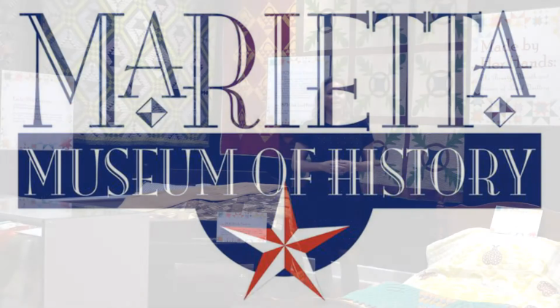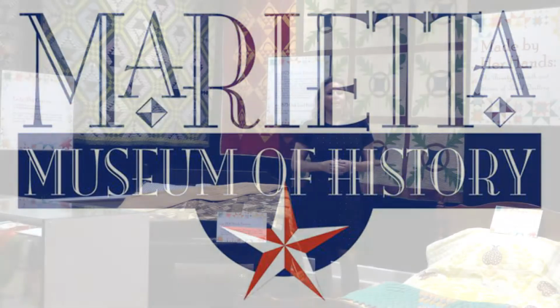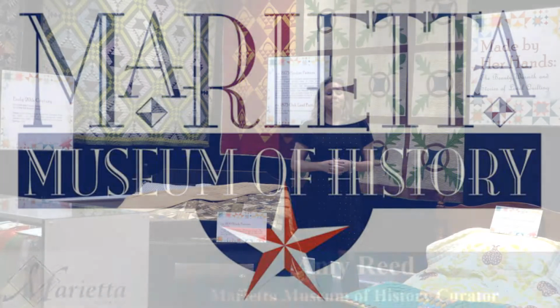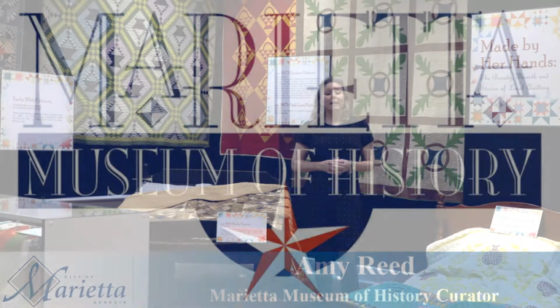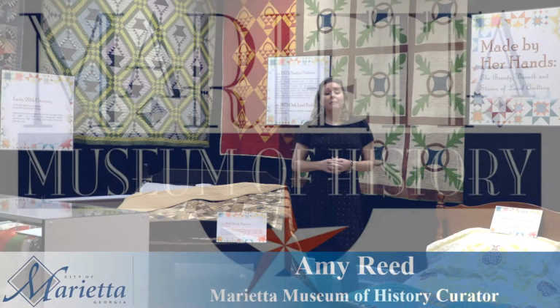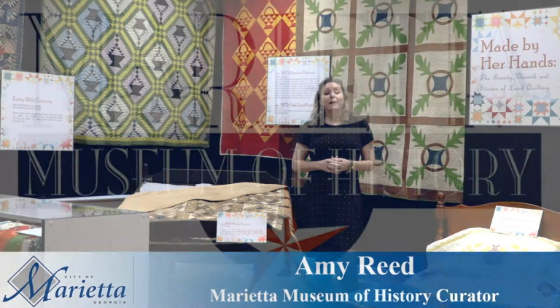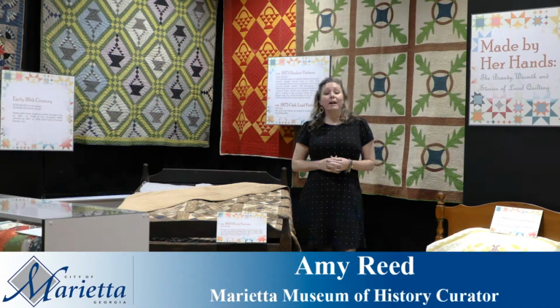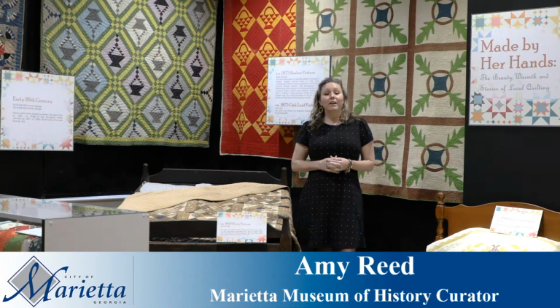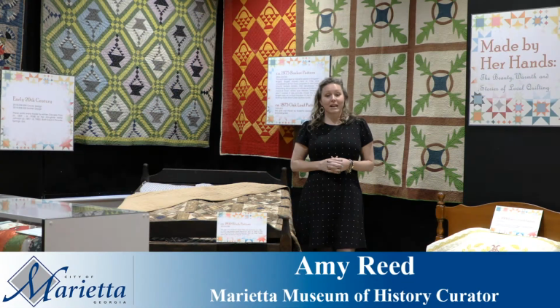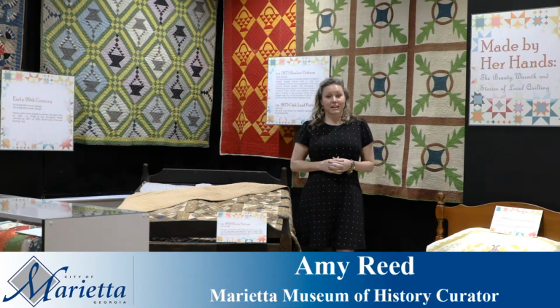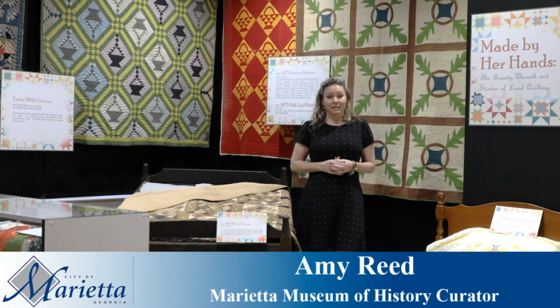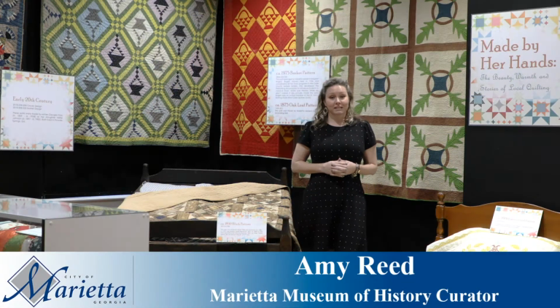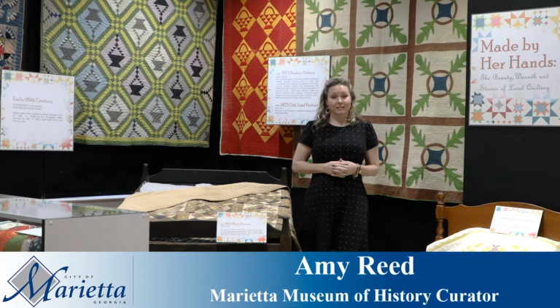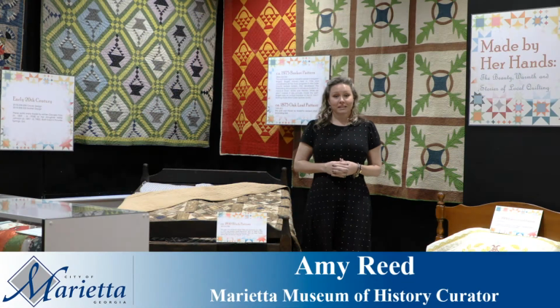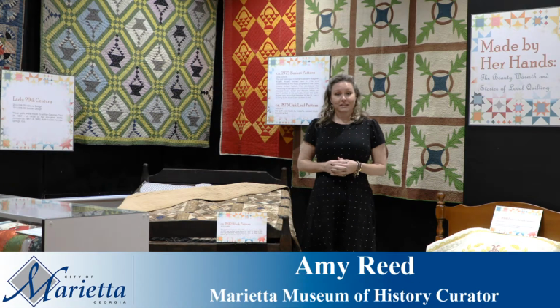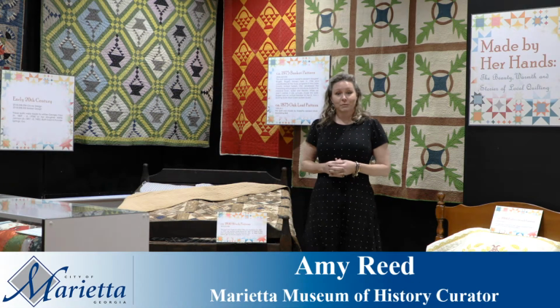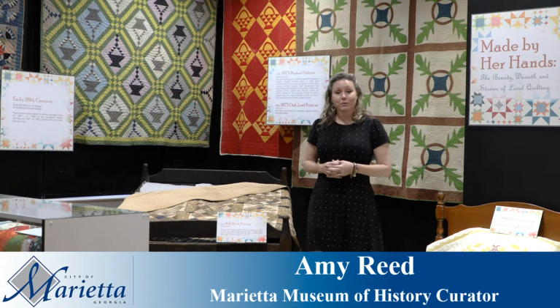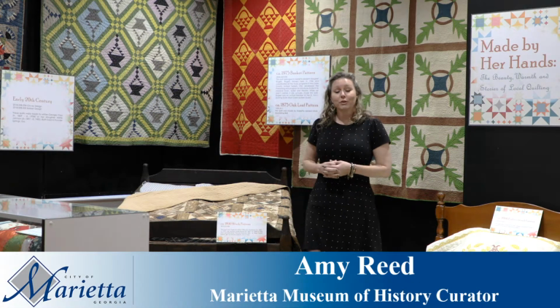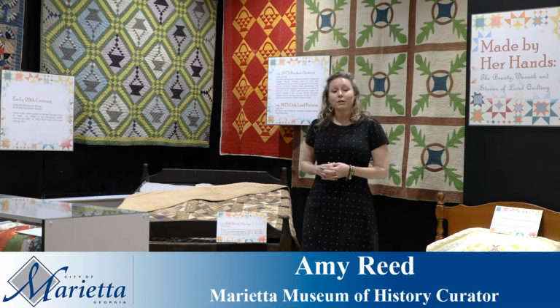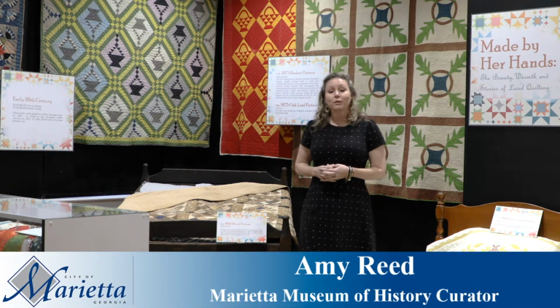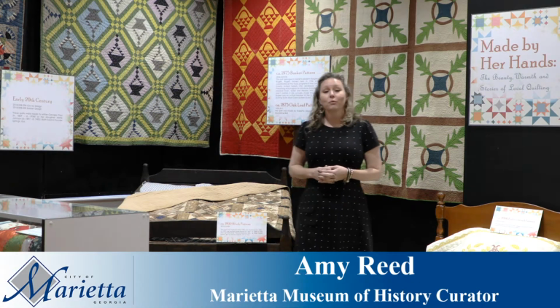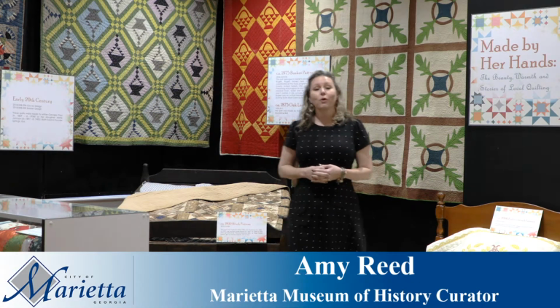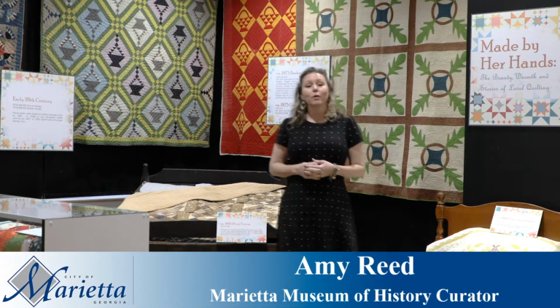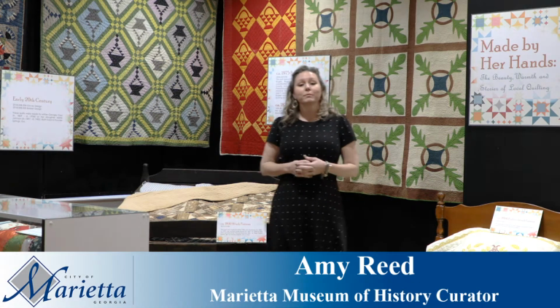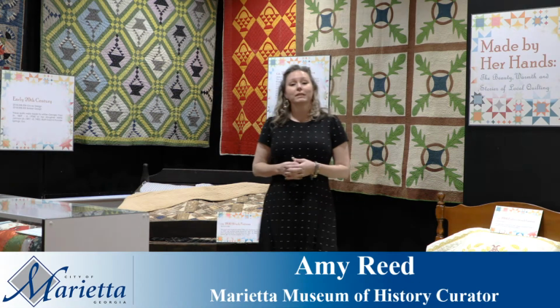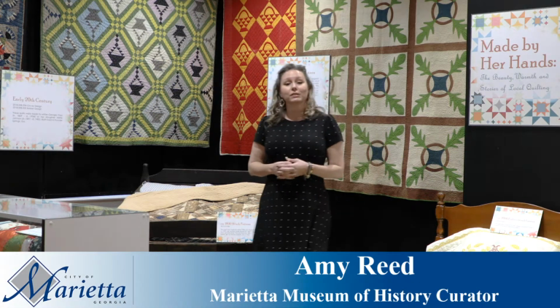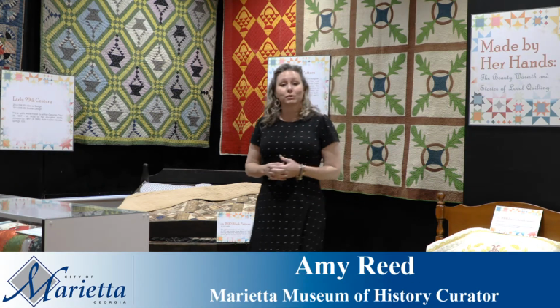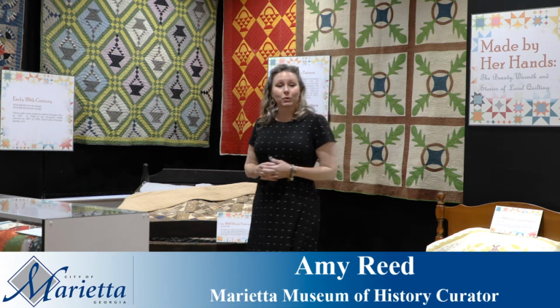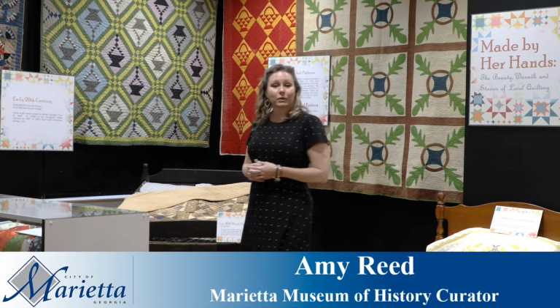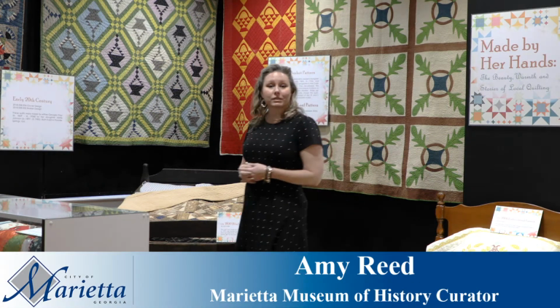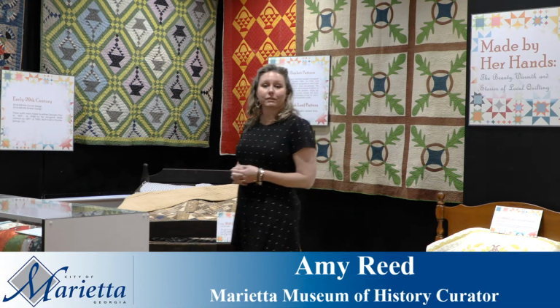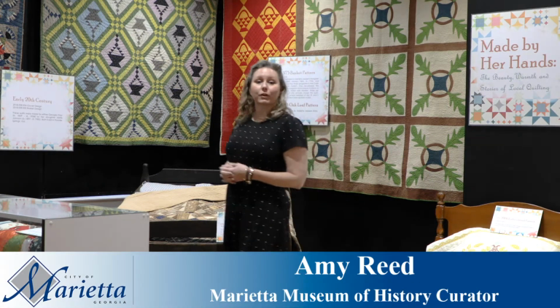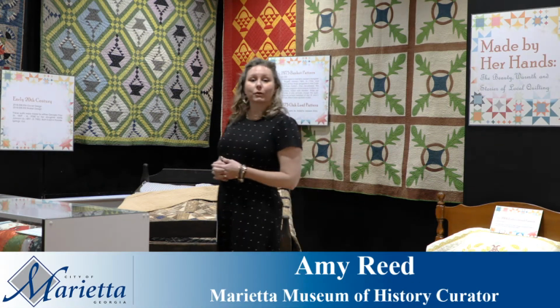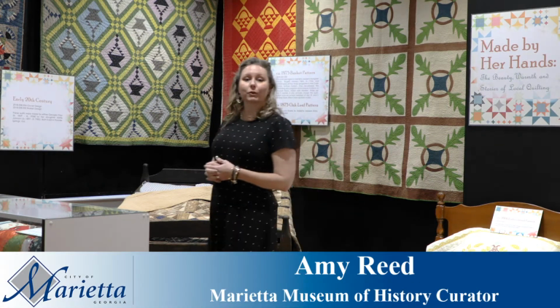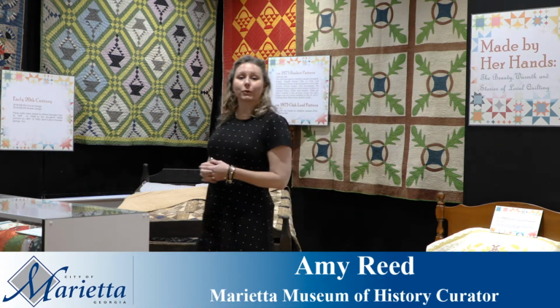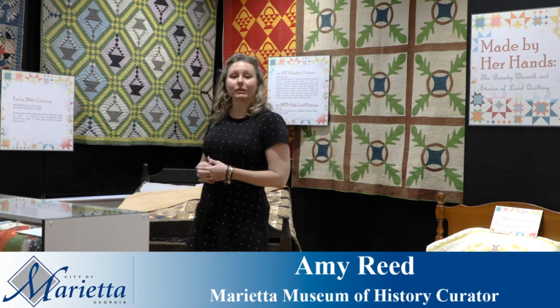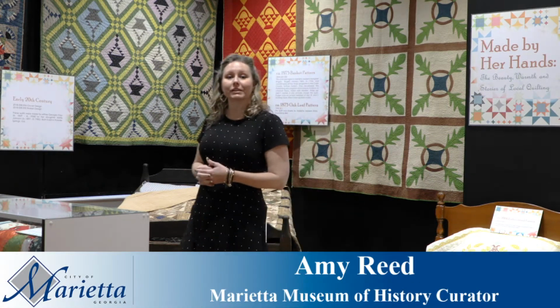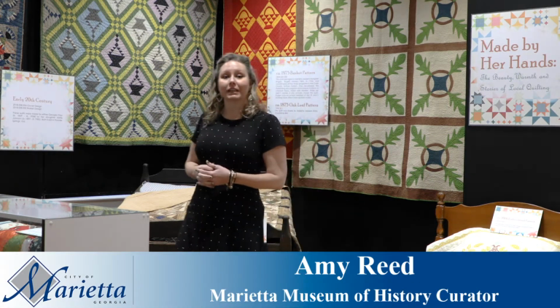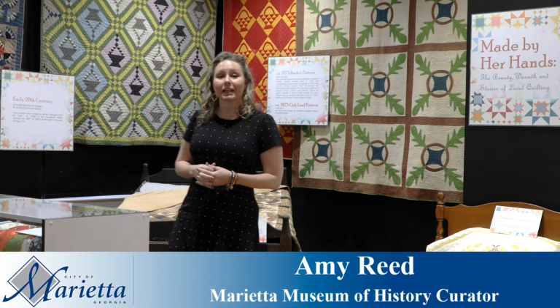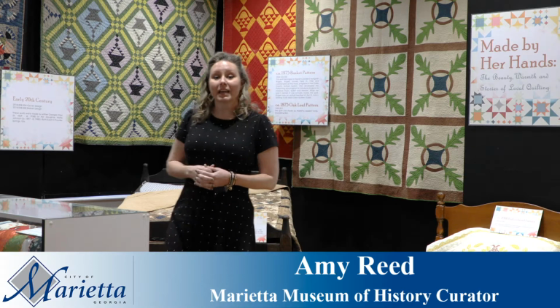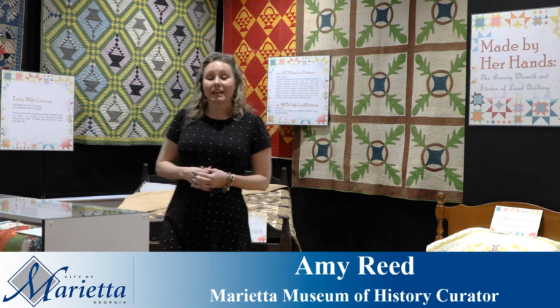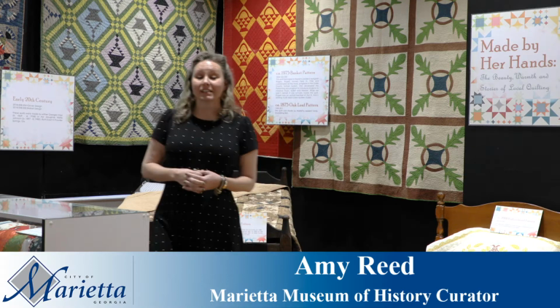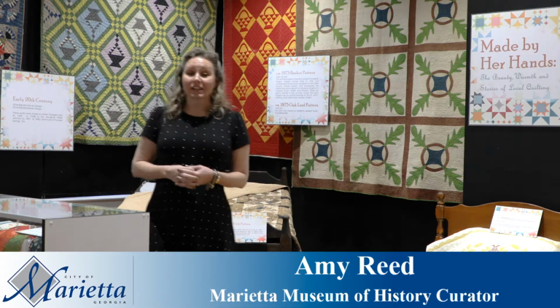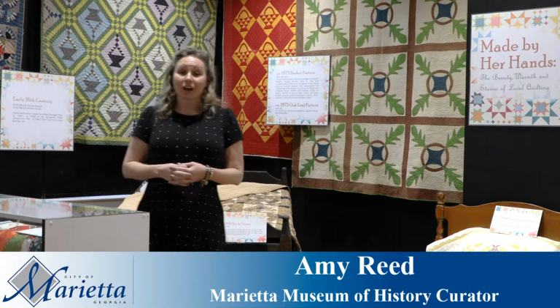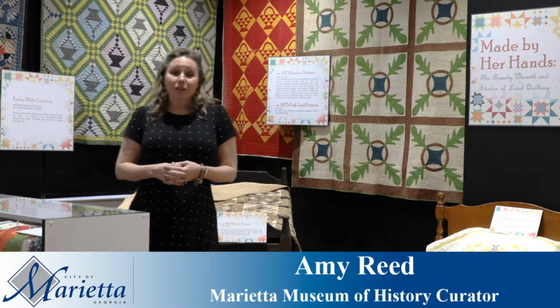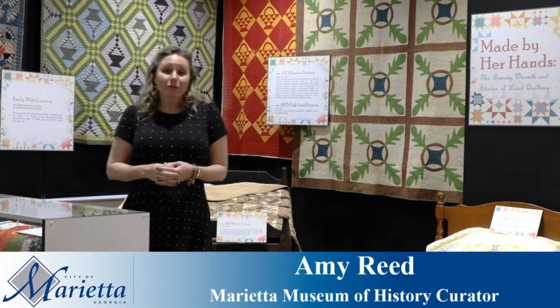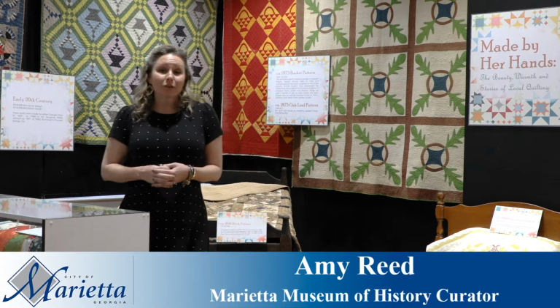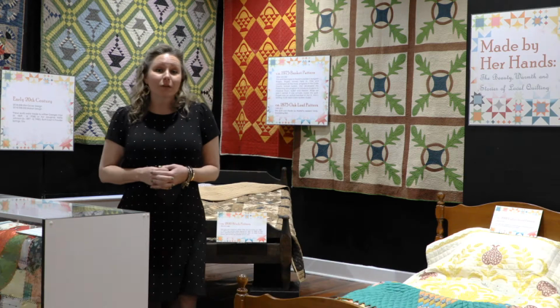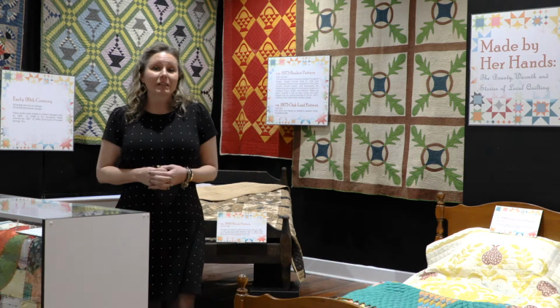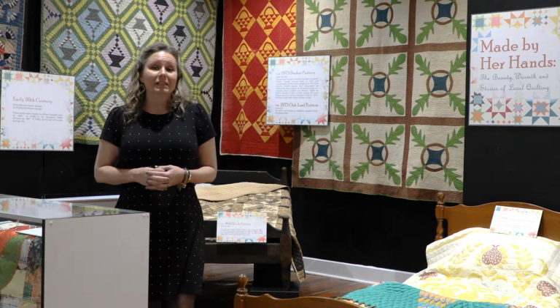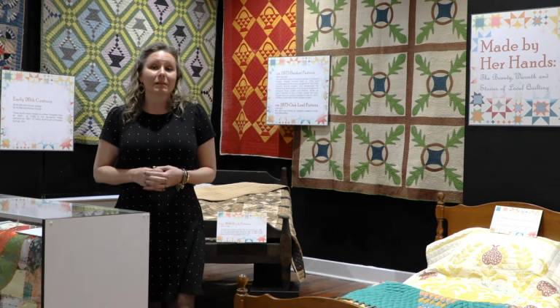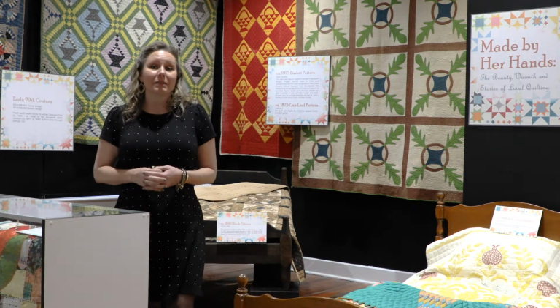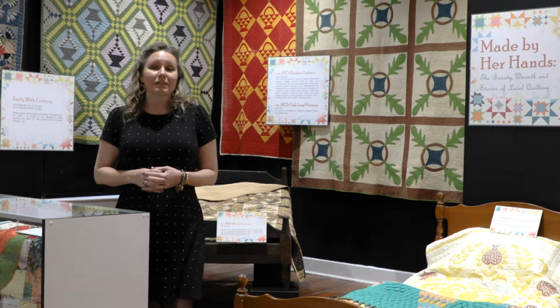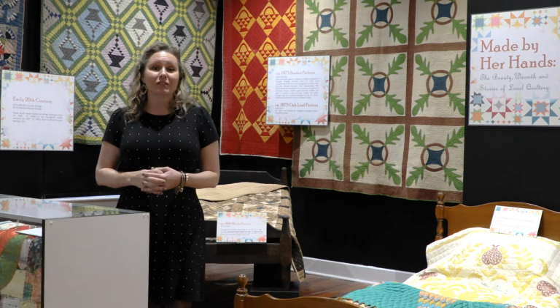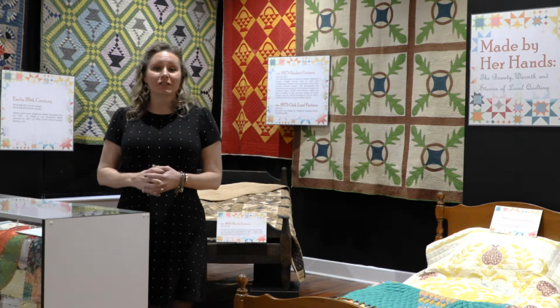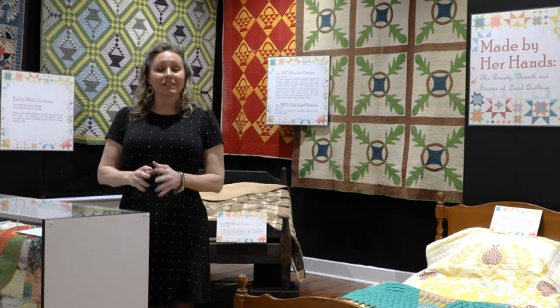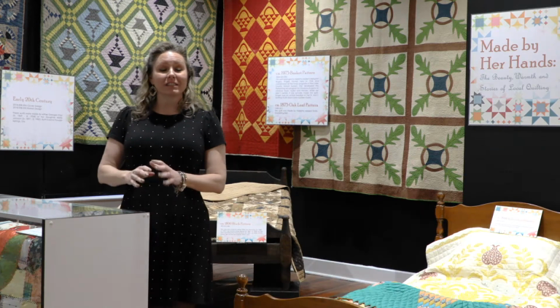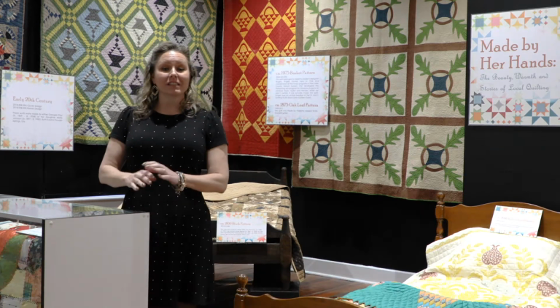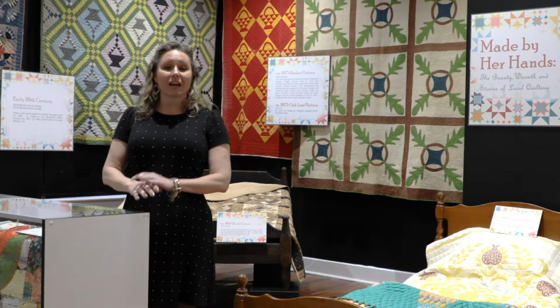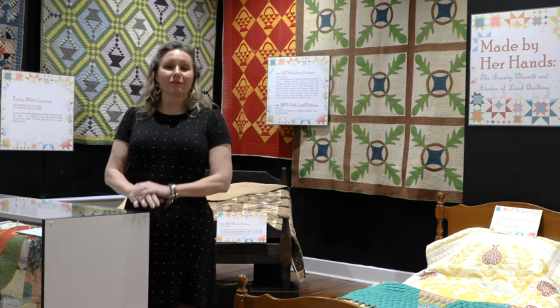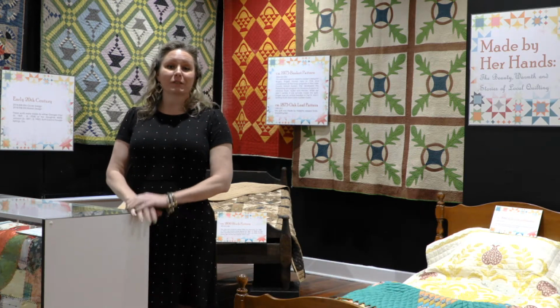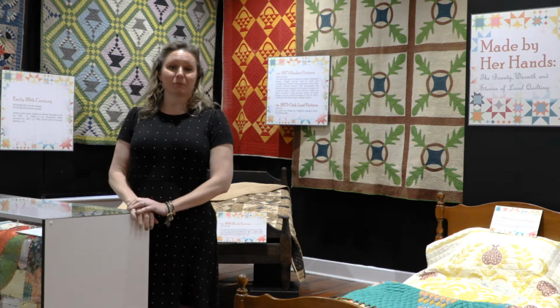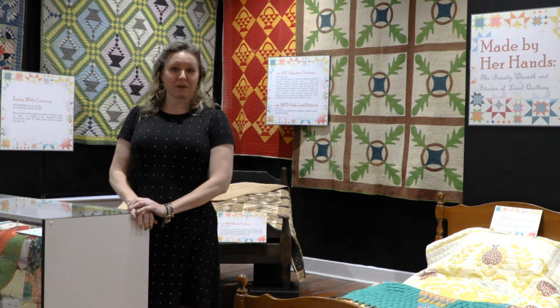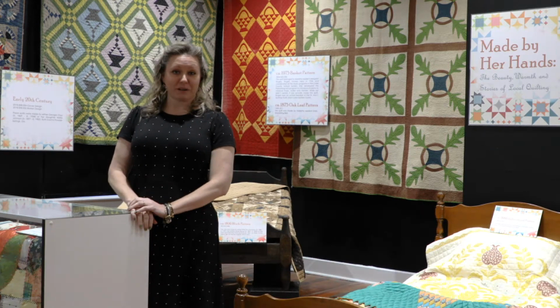Made by Our Hands: The Beauty, Warmth, and Stories of Local Quilting is a colorful new exhibit just in time for spring.